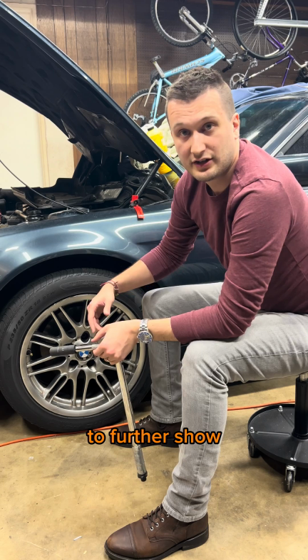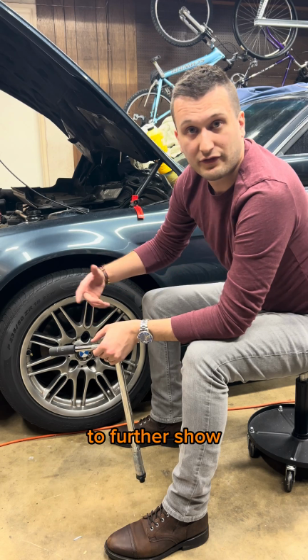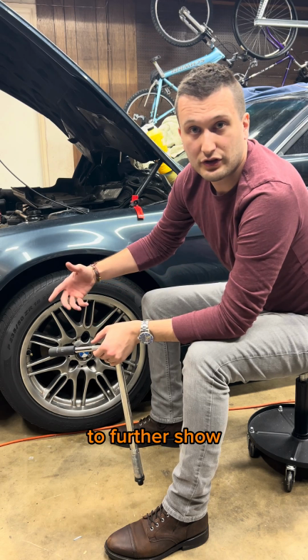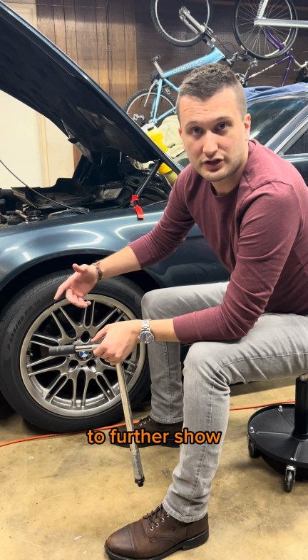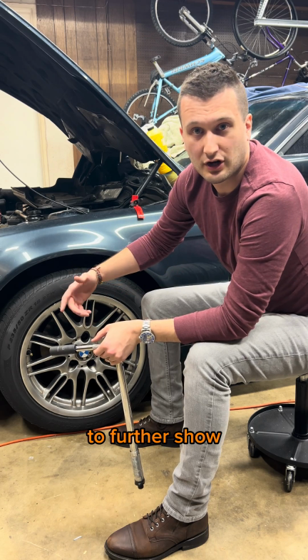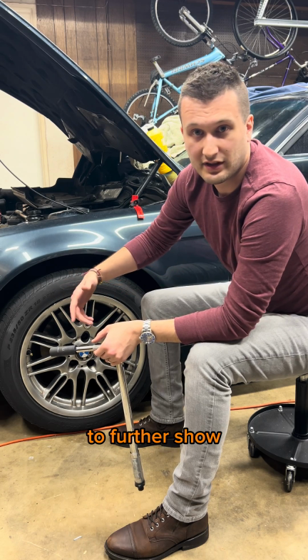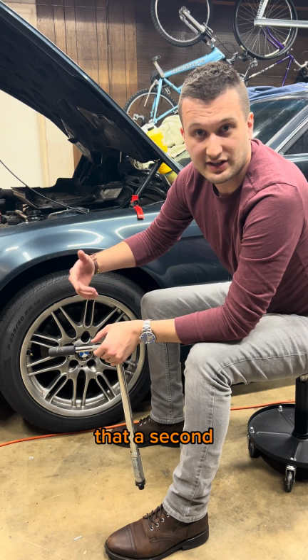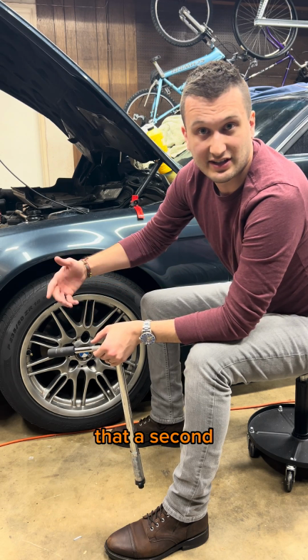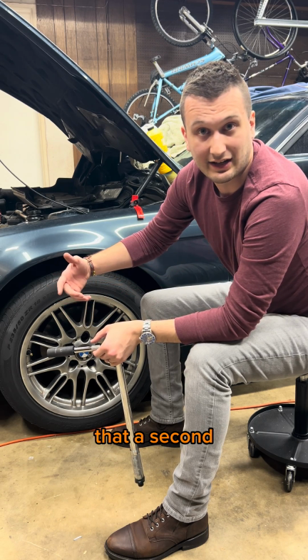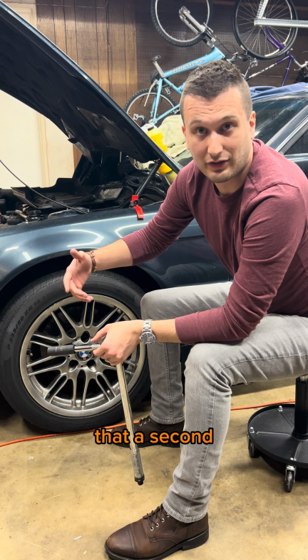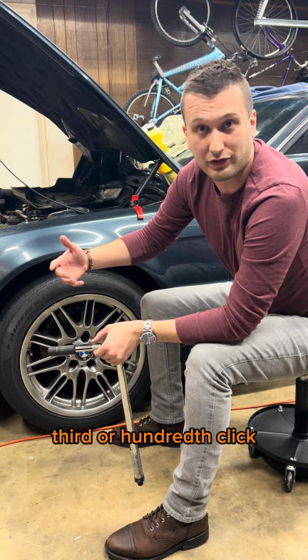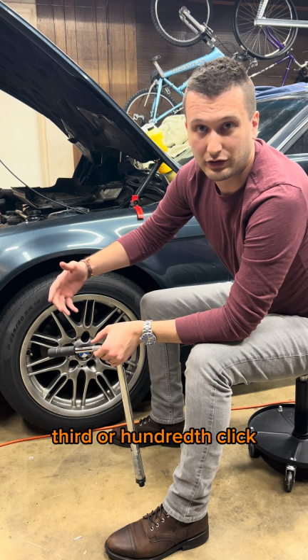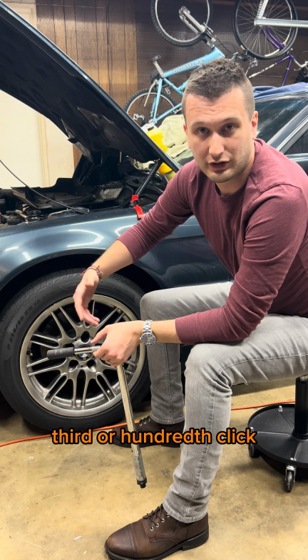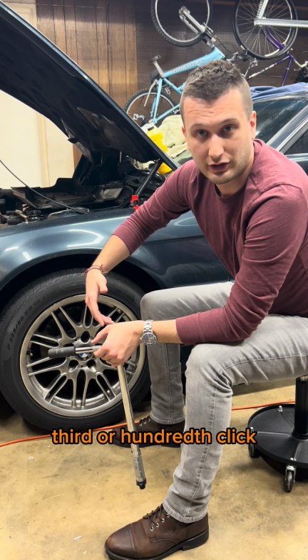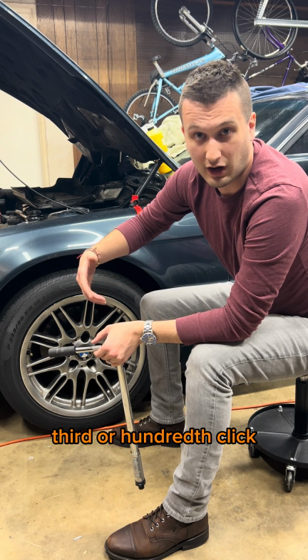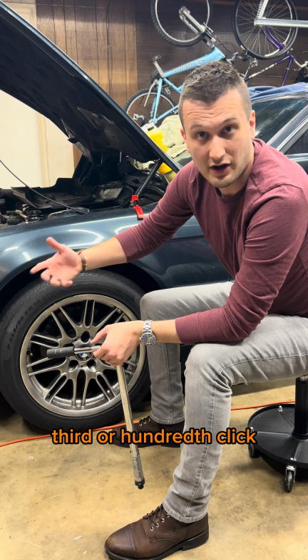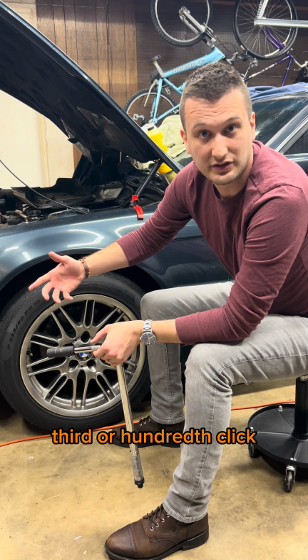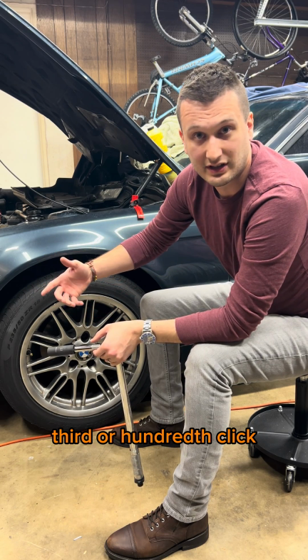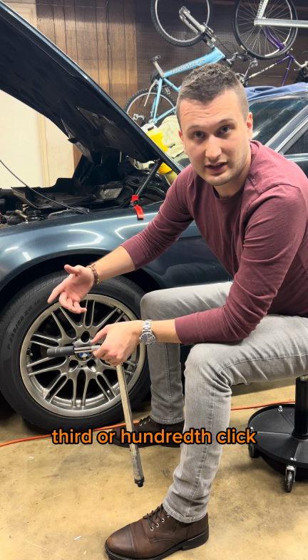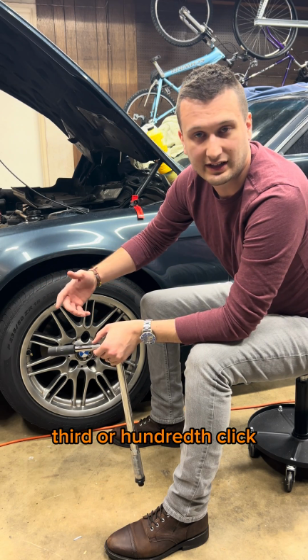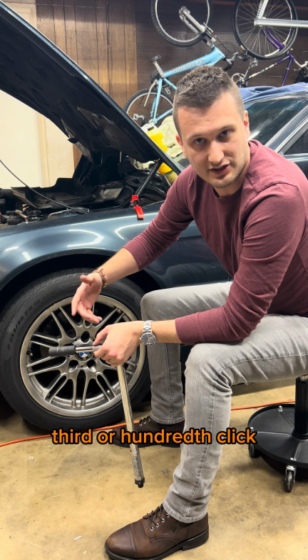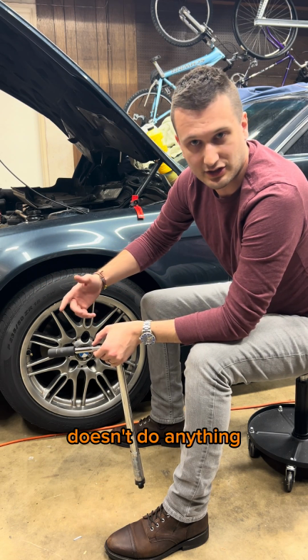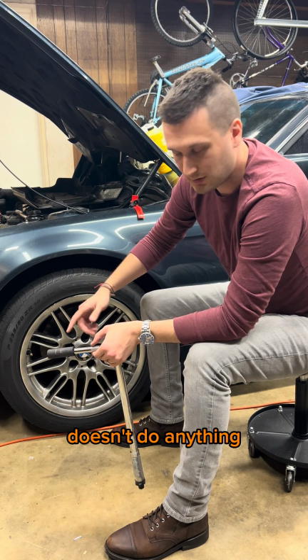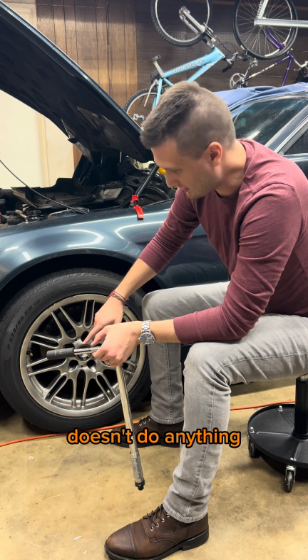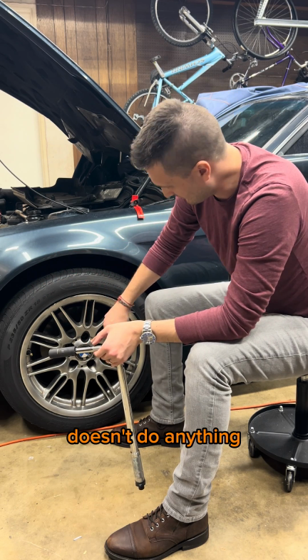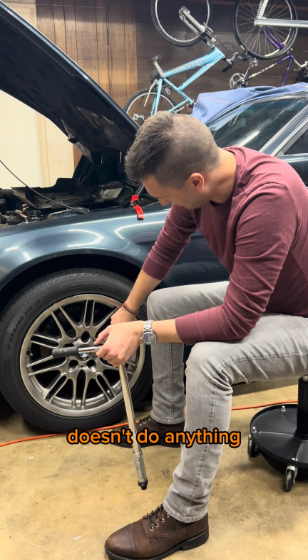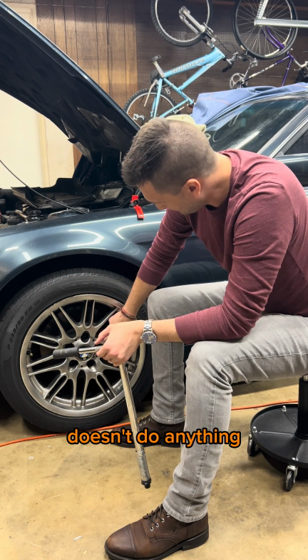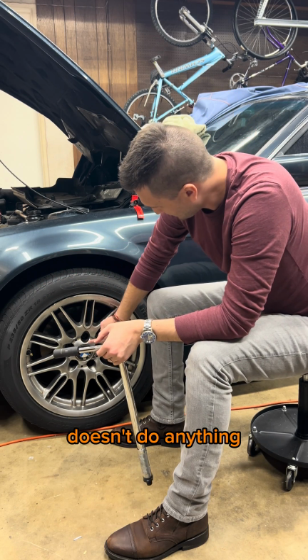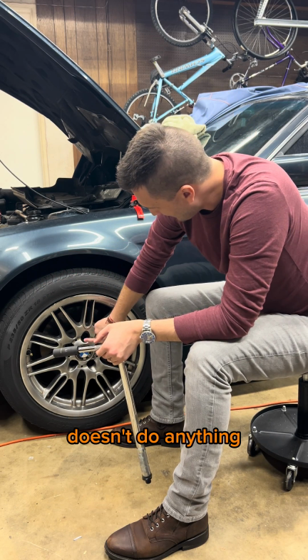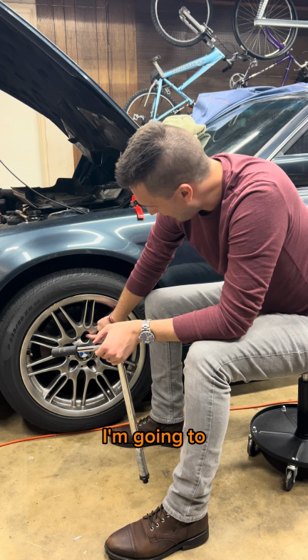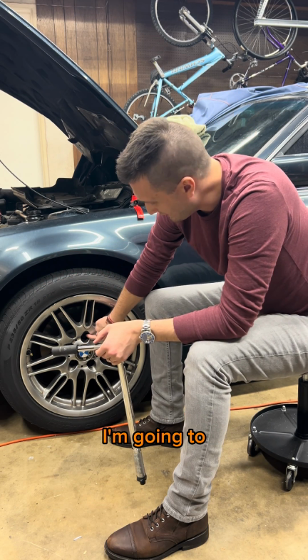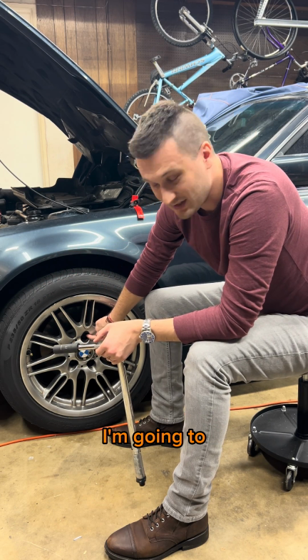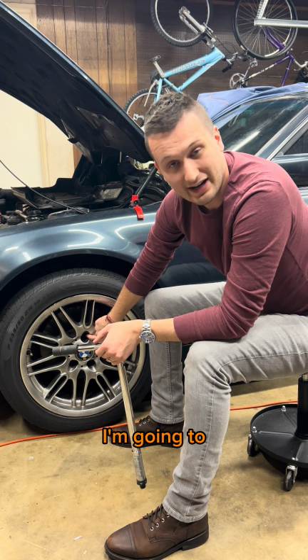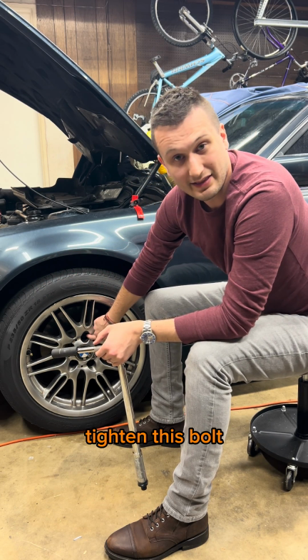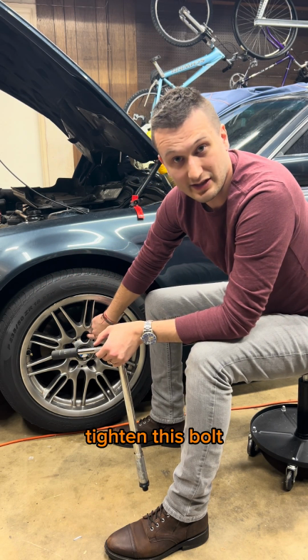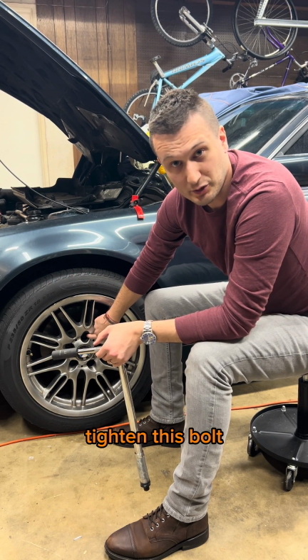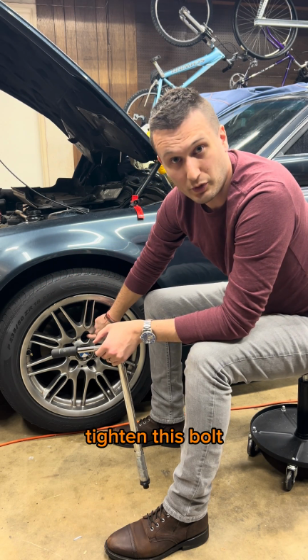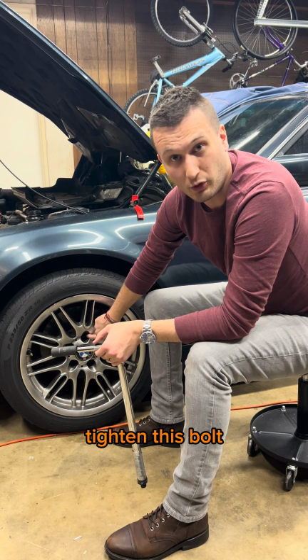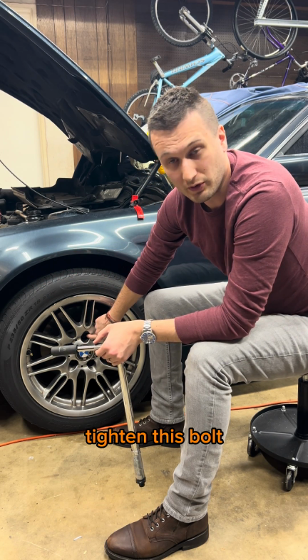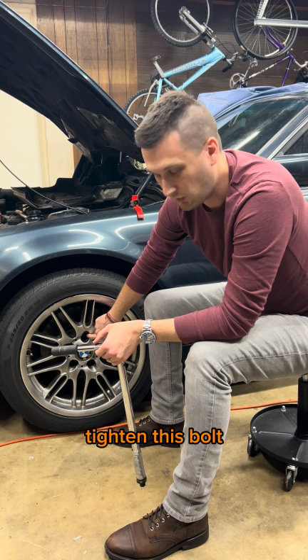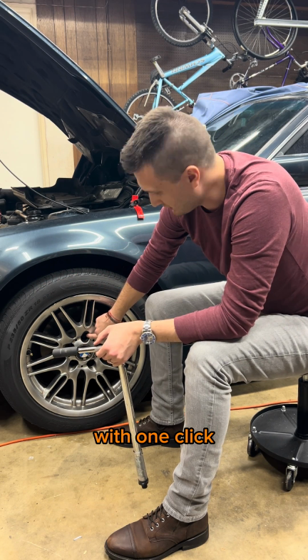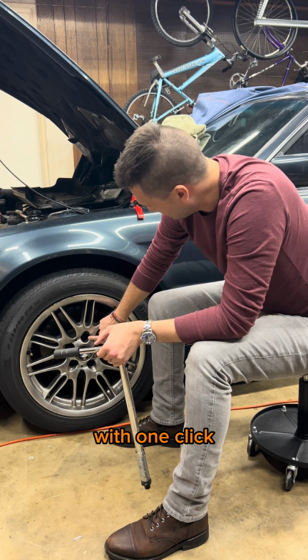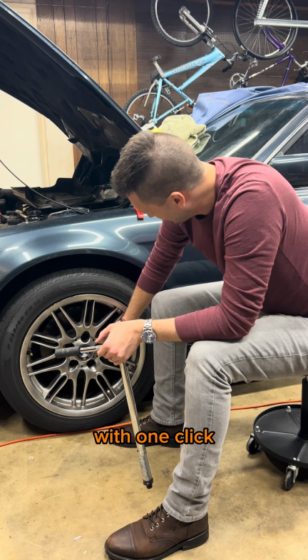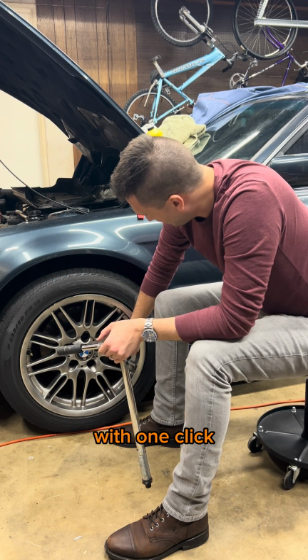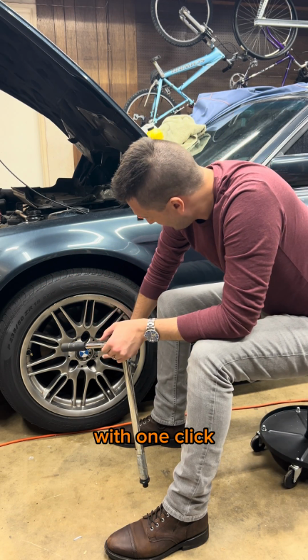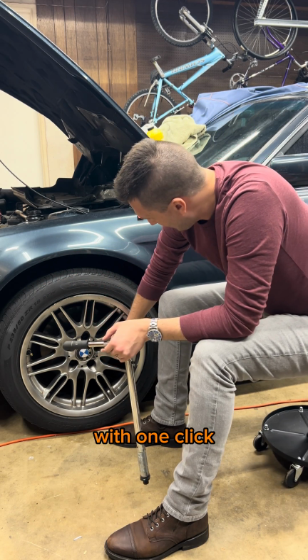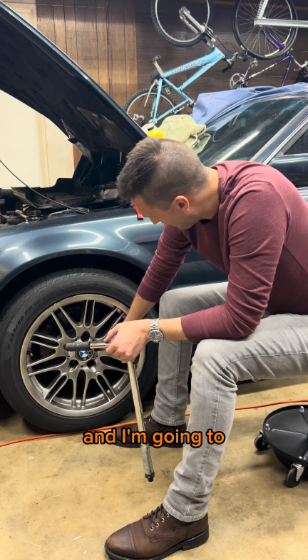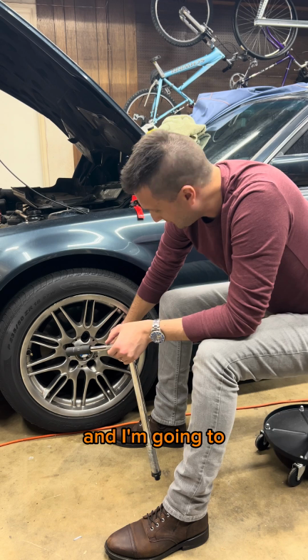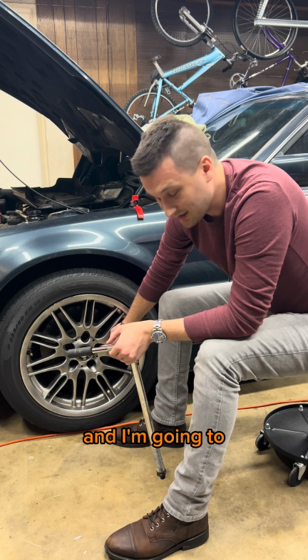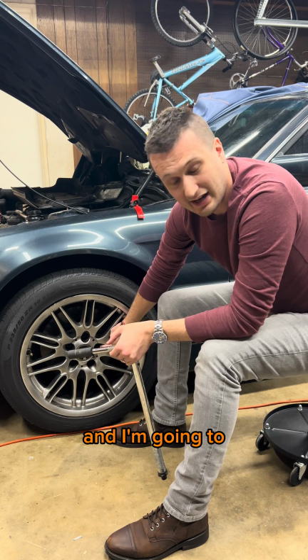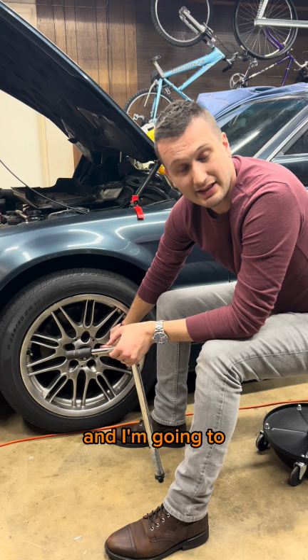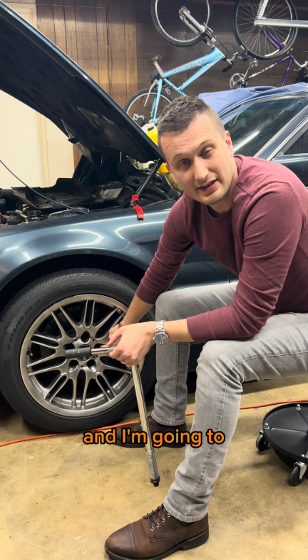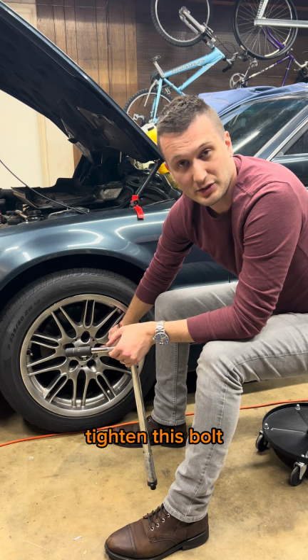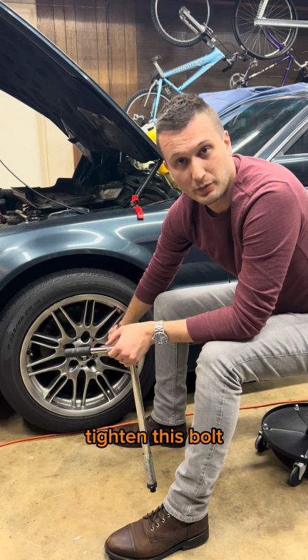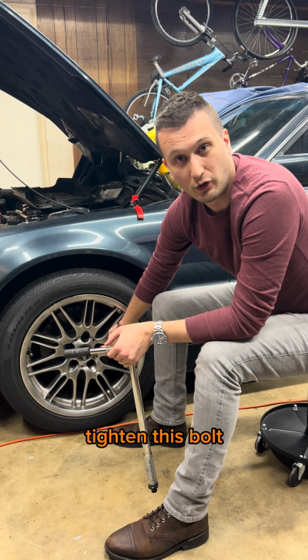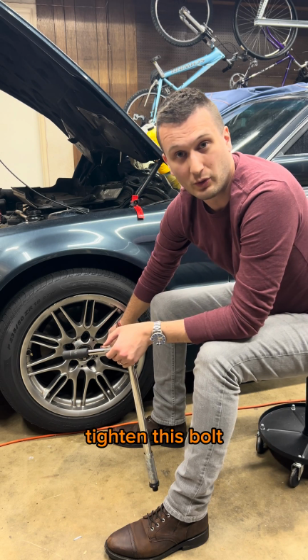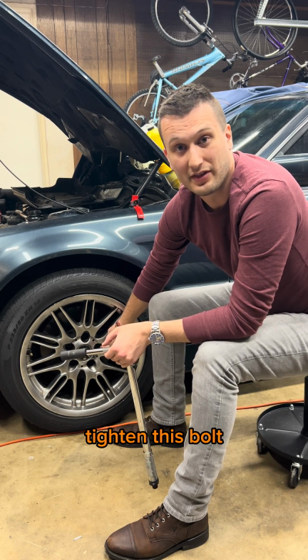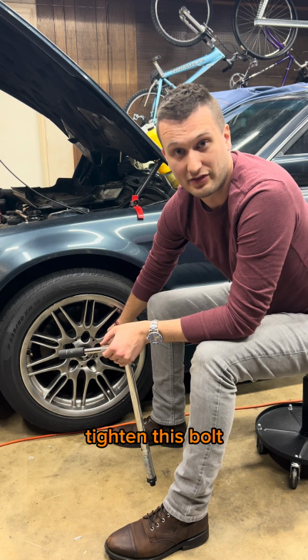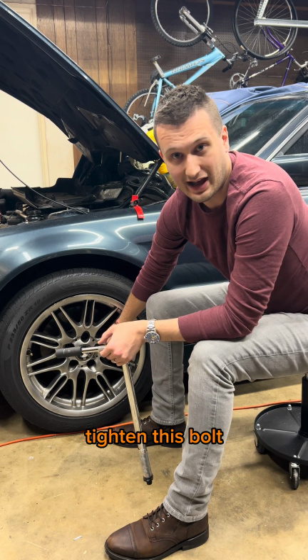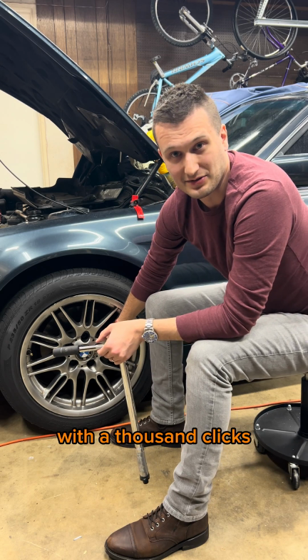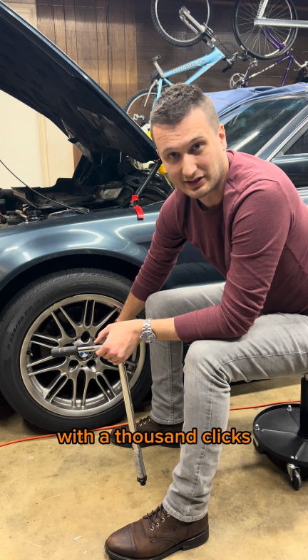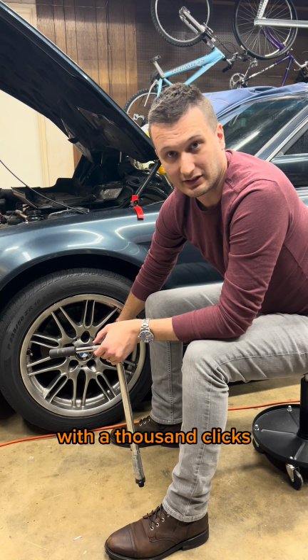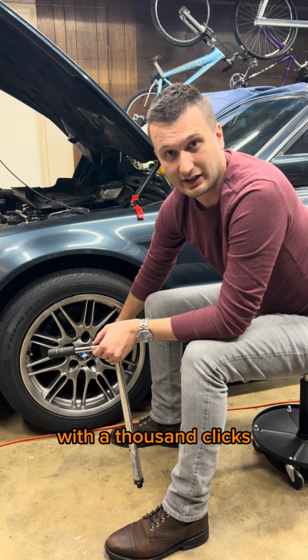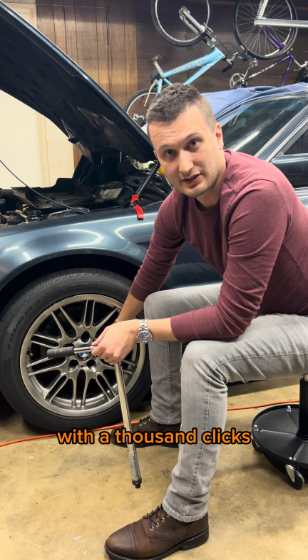To further show that a second, third, or a hundredth click doesn't do anything, I'm going to tighten this bolt with one click, and I'm going to tighten this bolt with a thousand clicks.